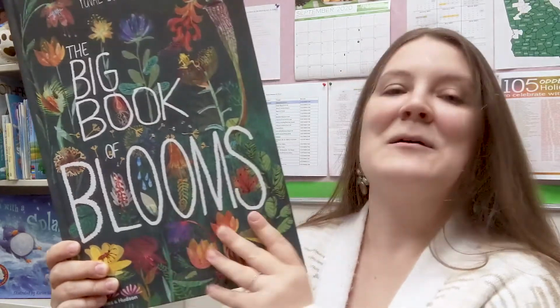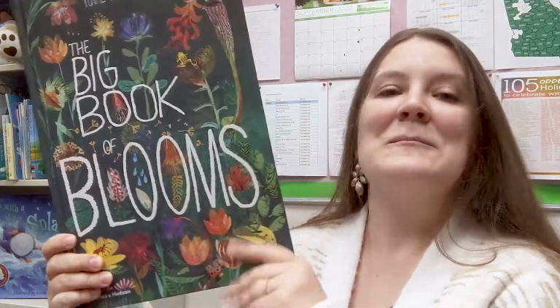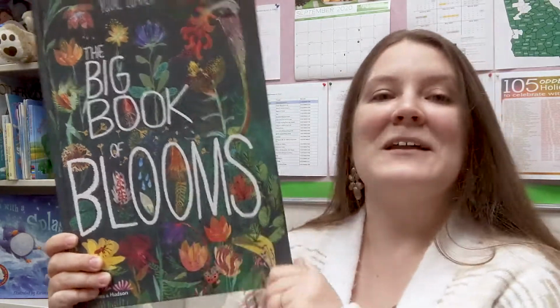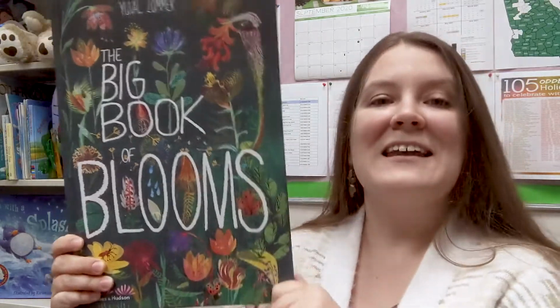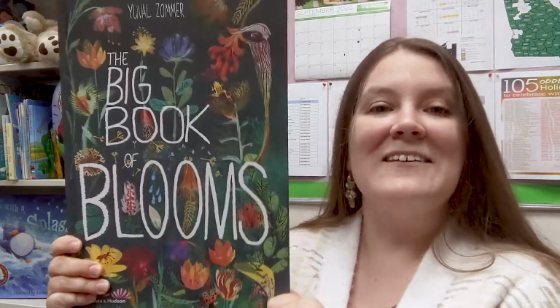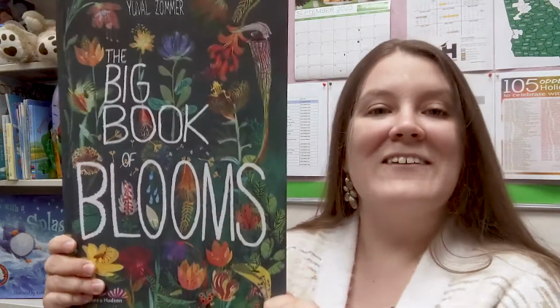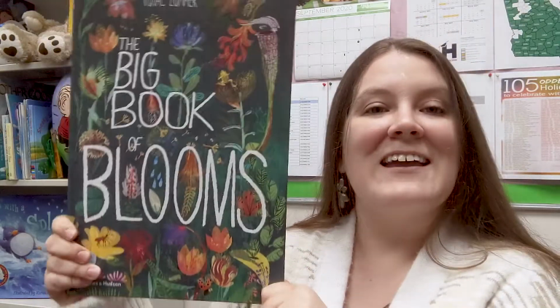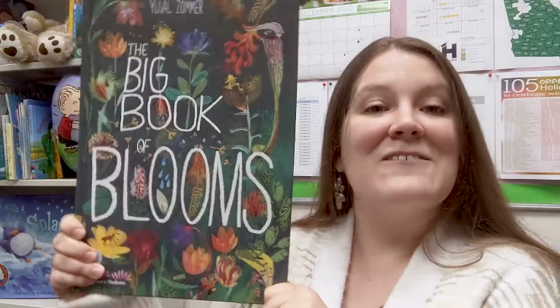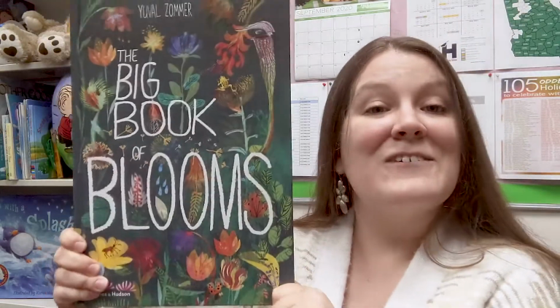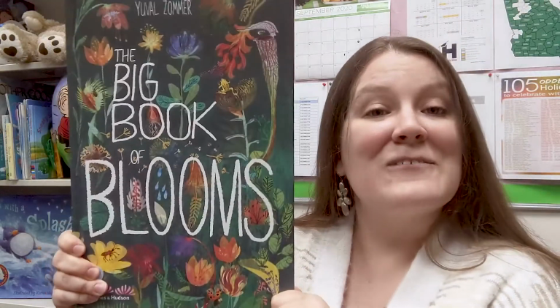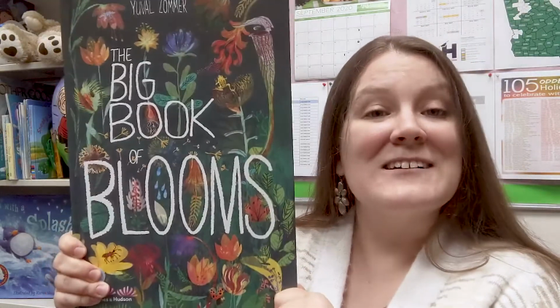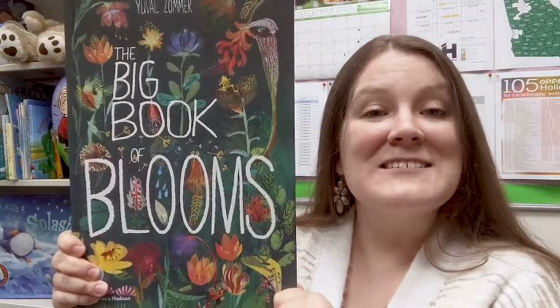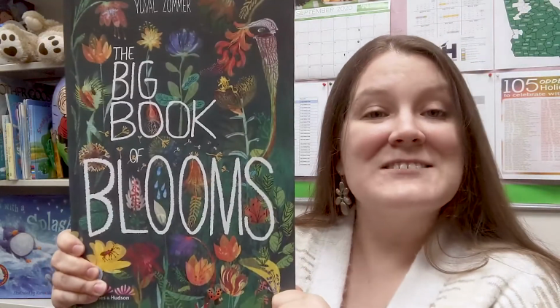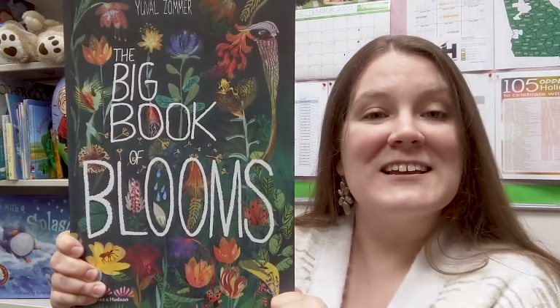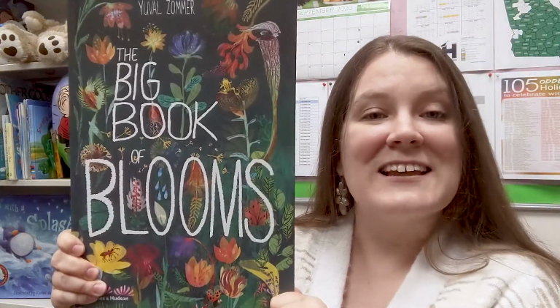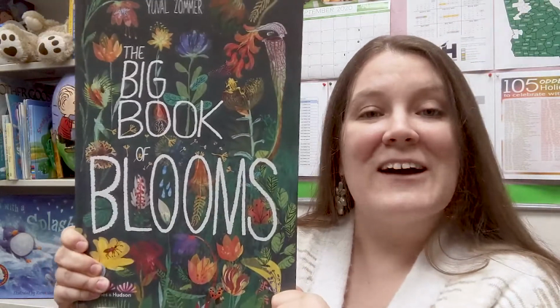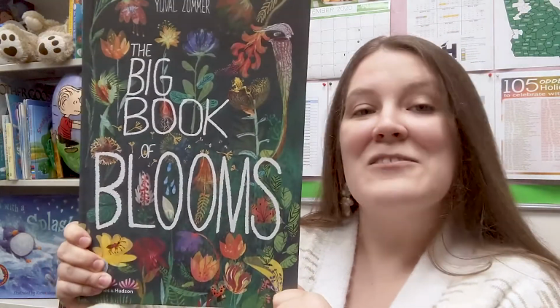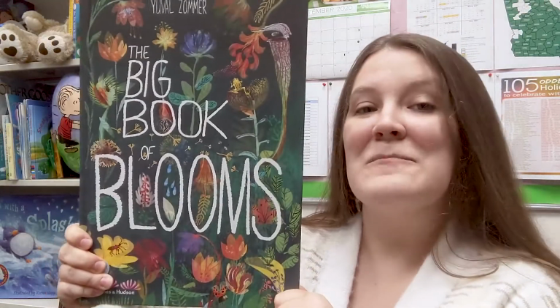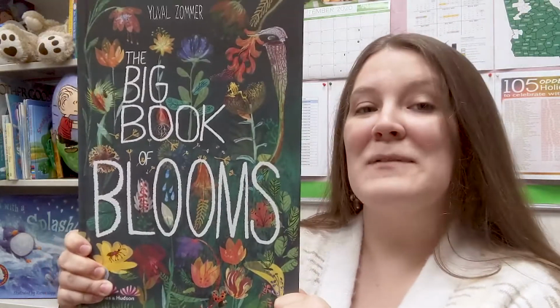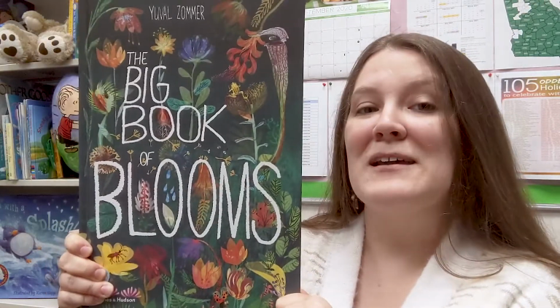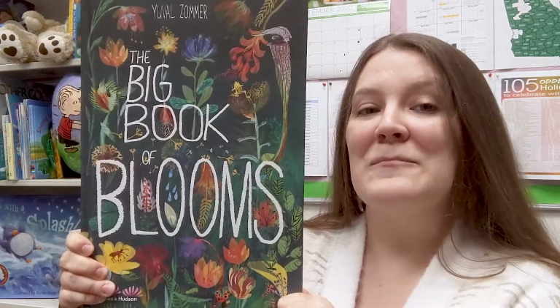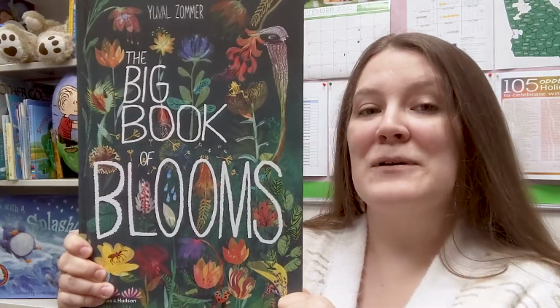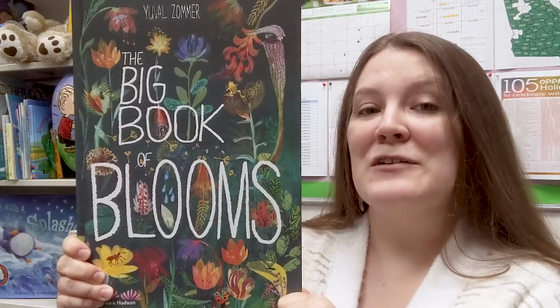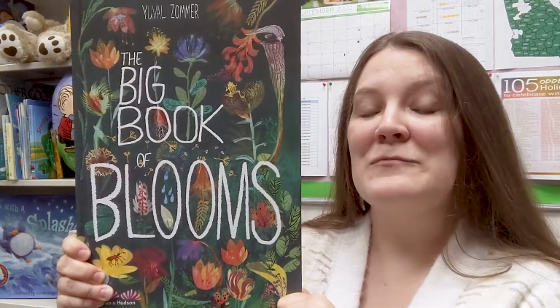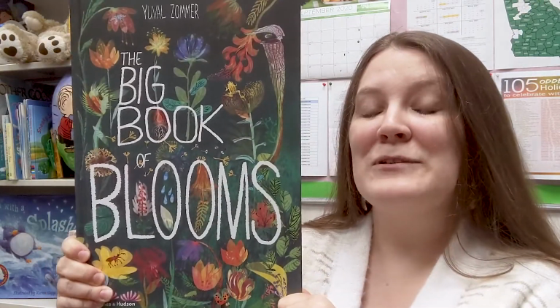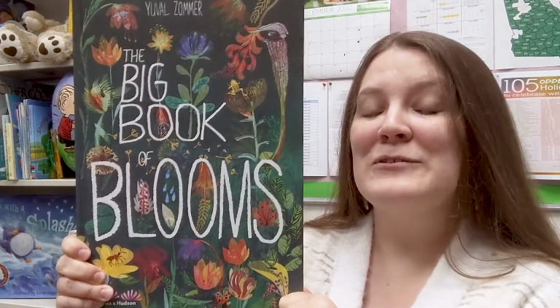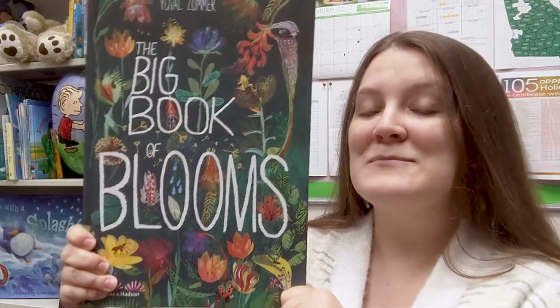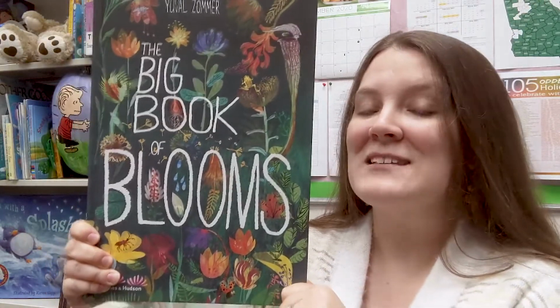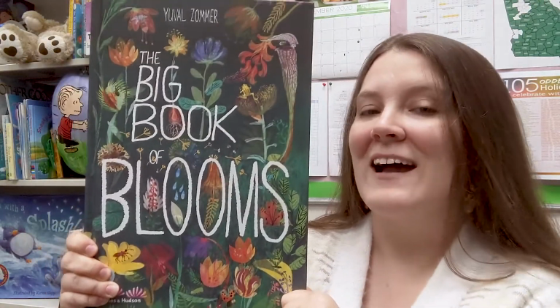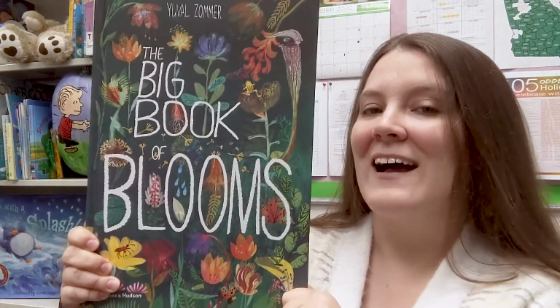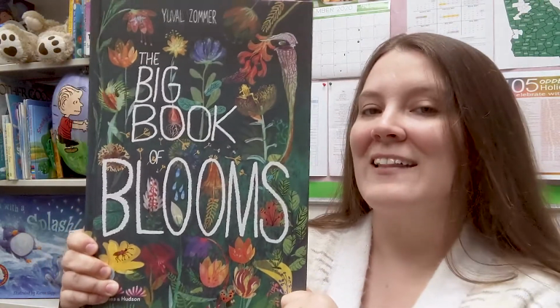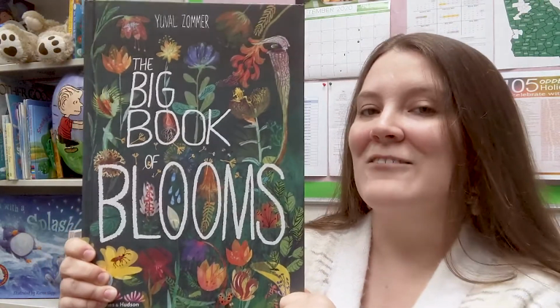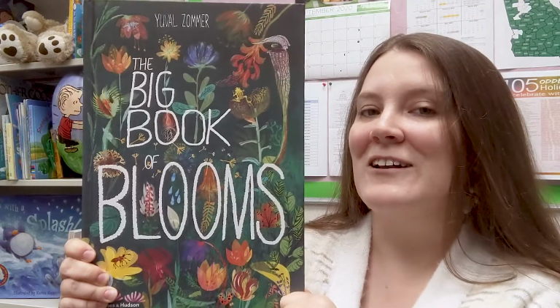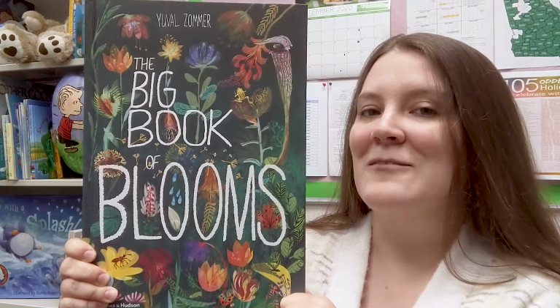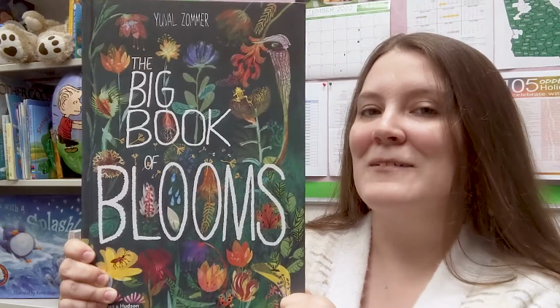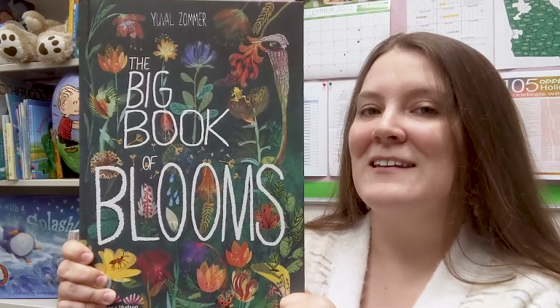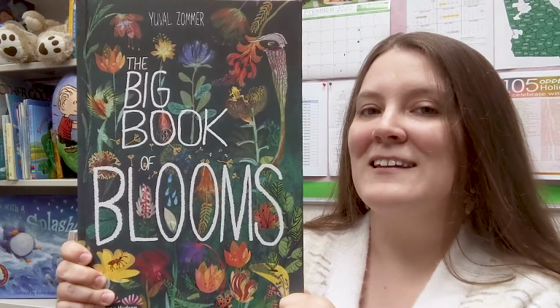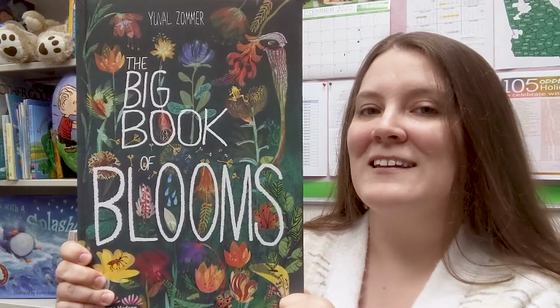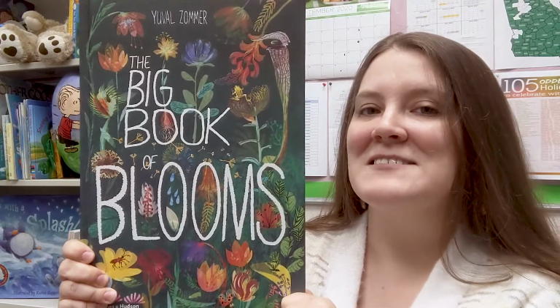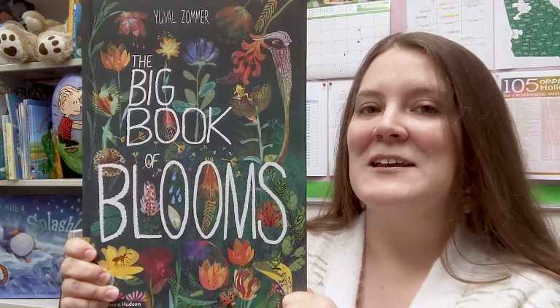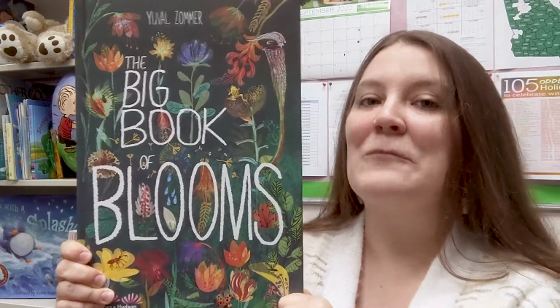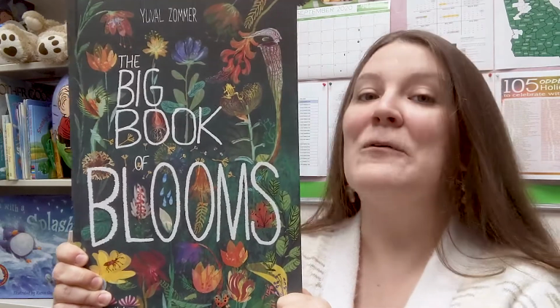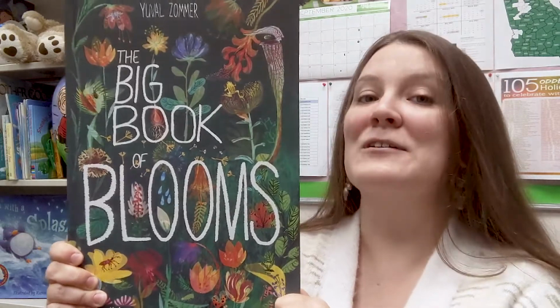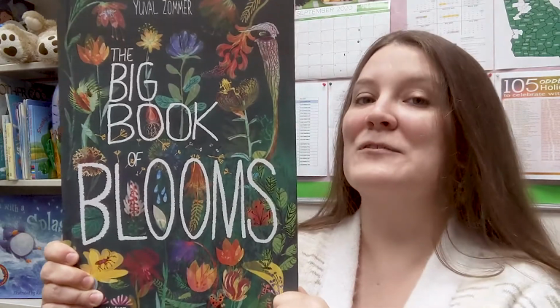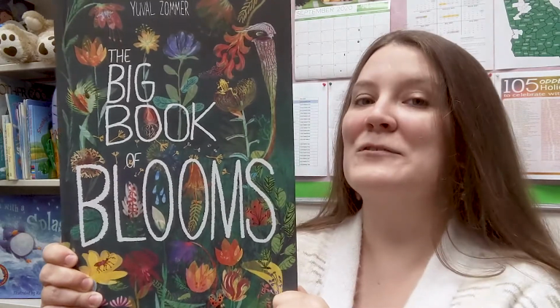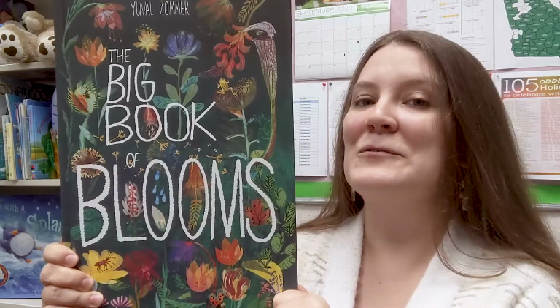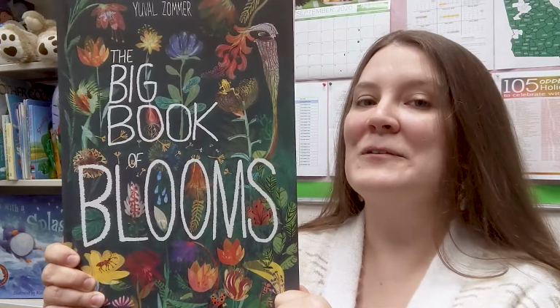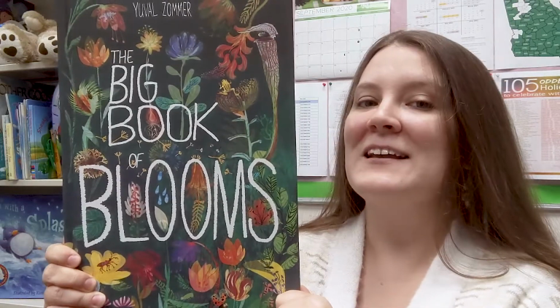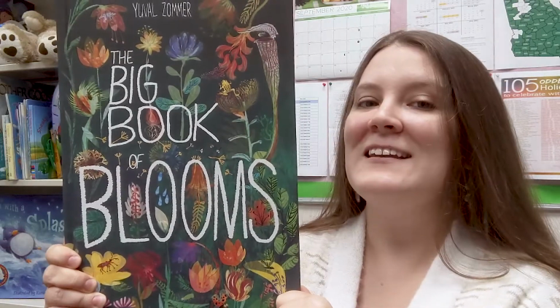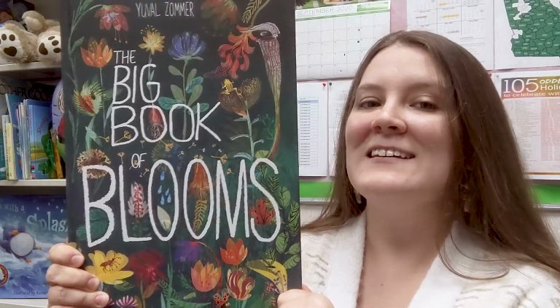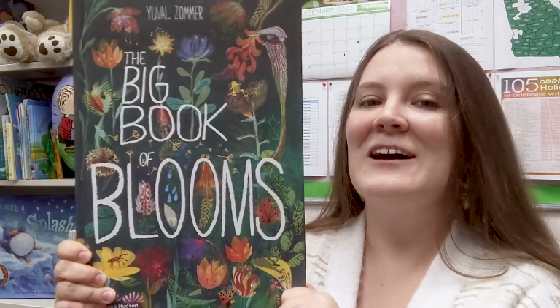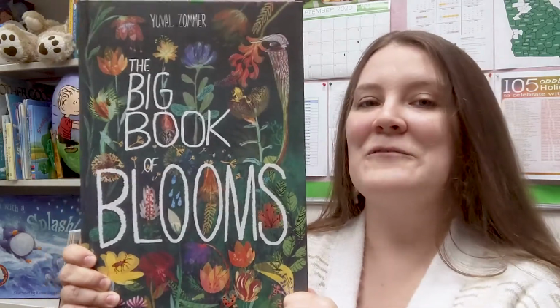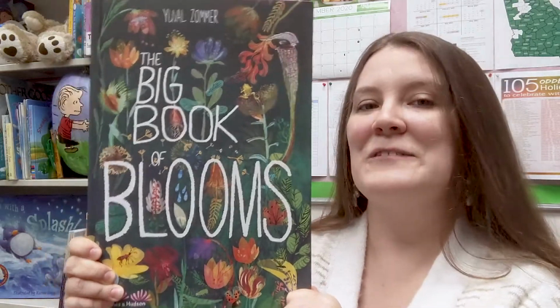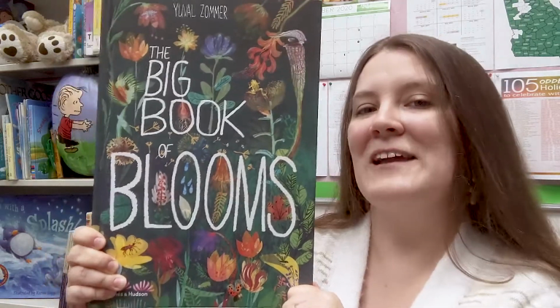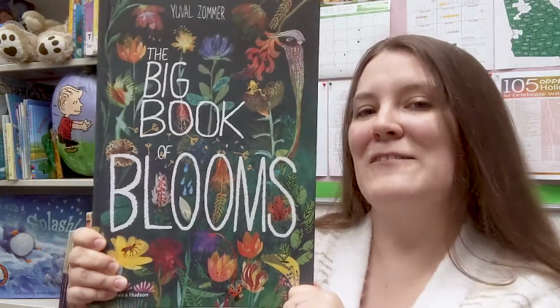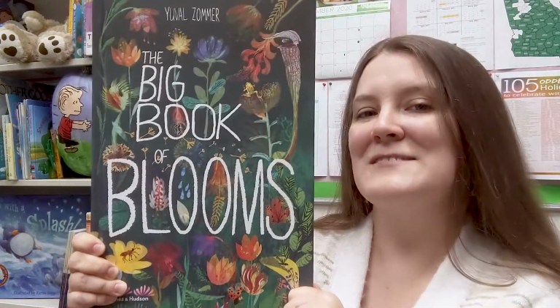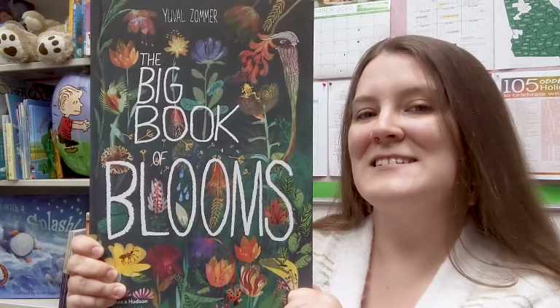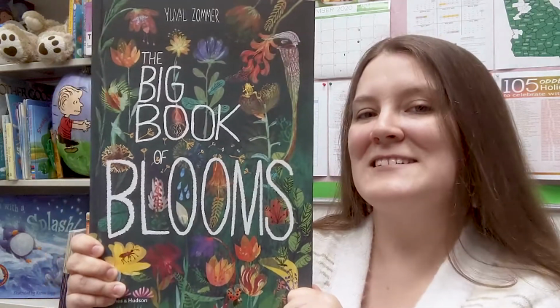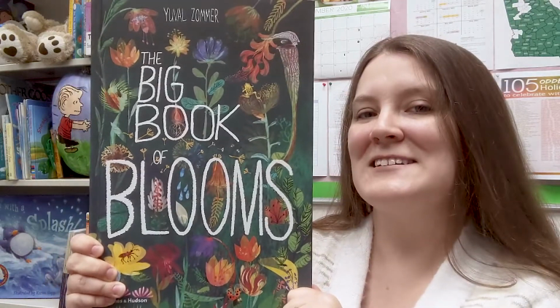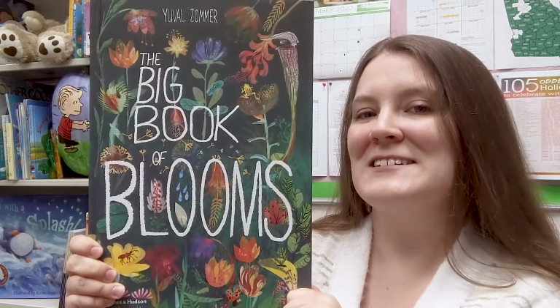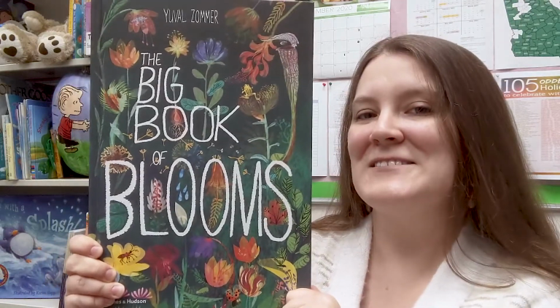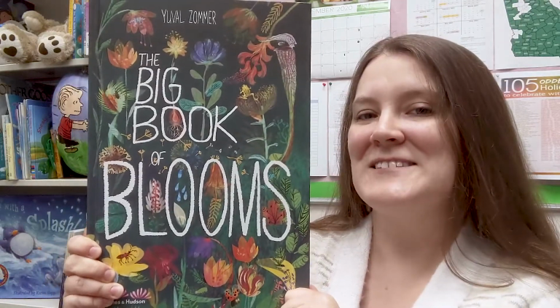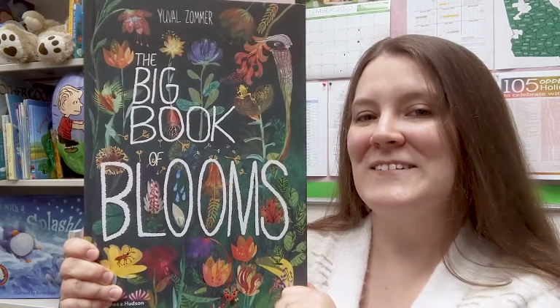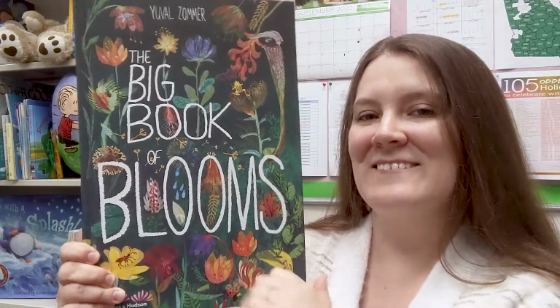If you want to check out The Big Book of Blooms, I highly recommend it. It is a wonderful read — hopefully I will see it checked out soon.